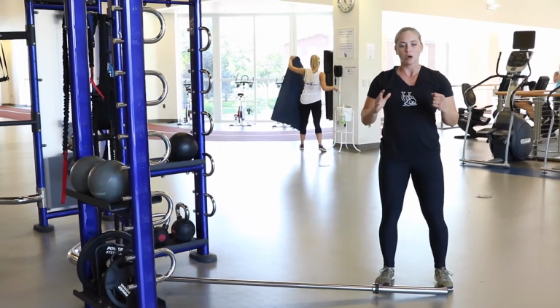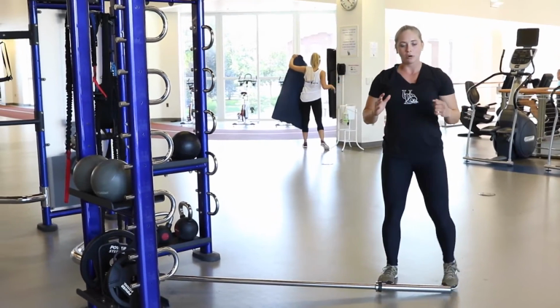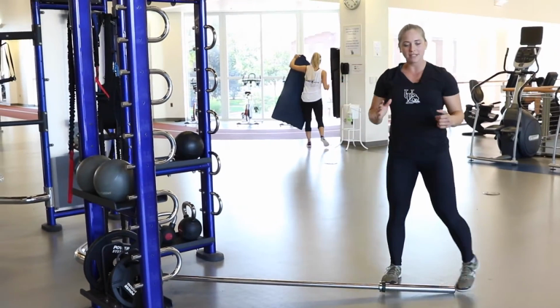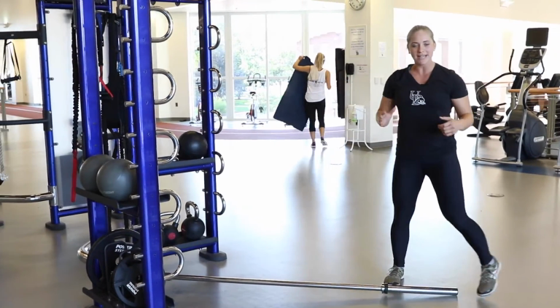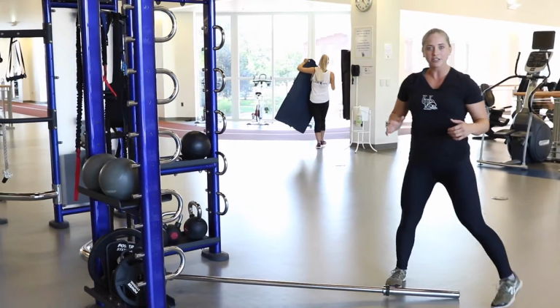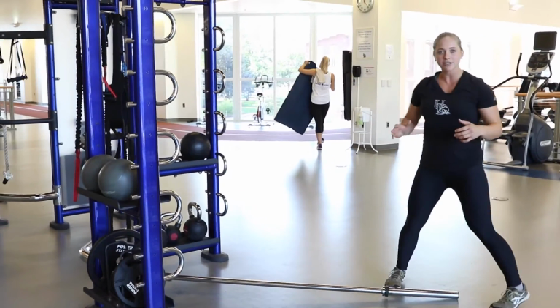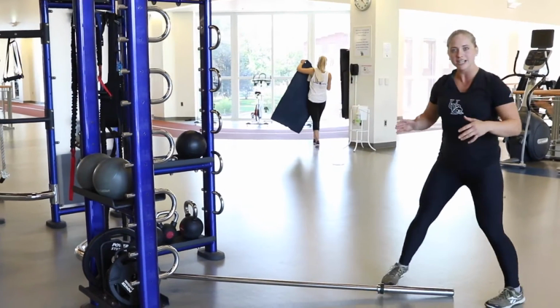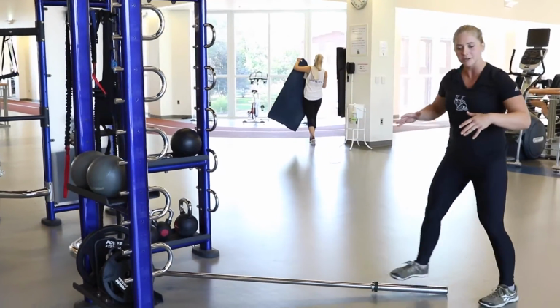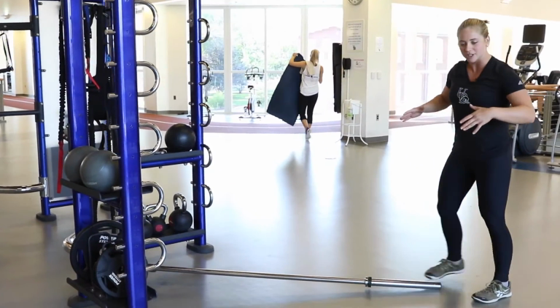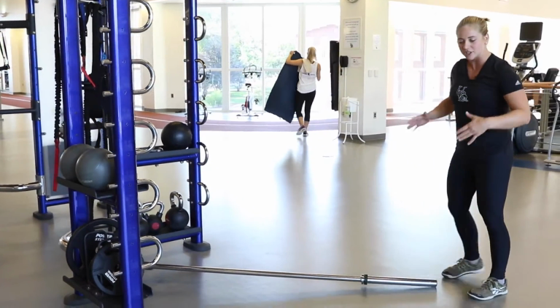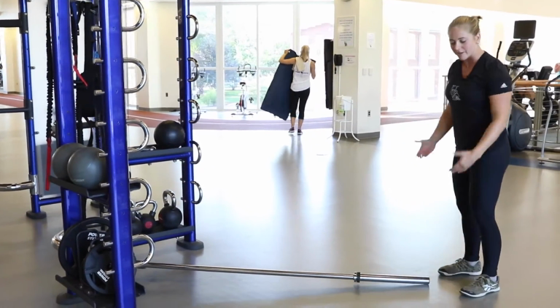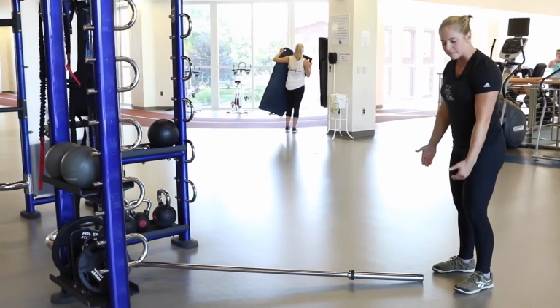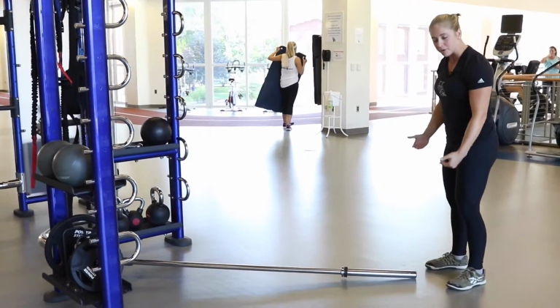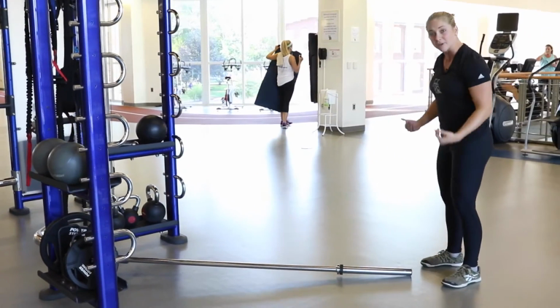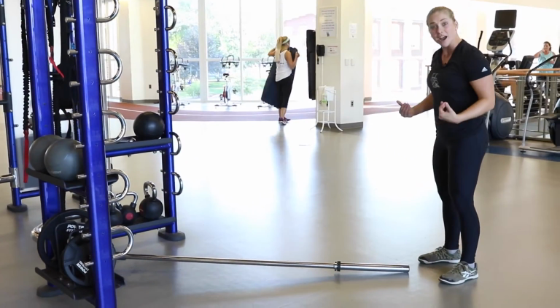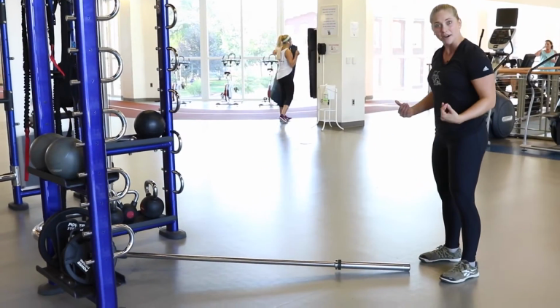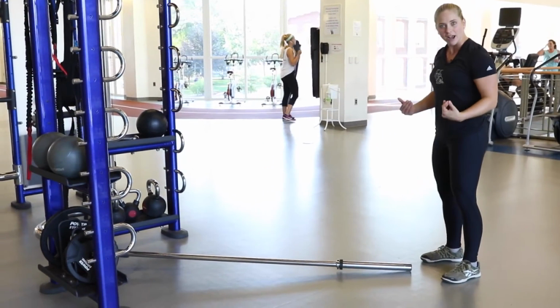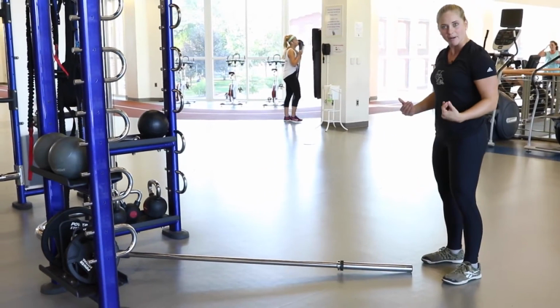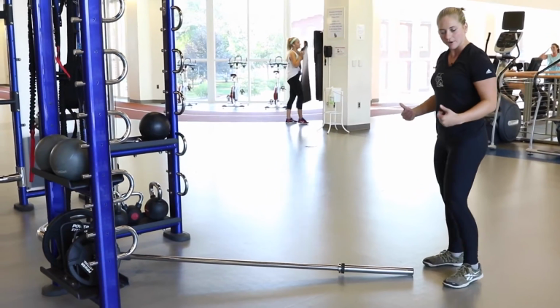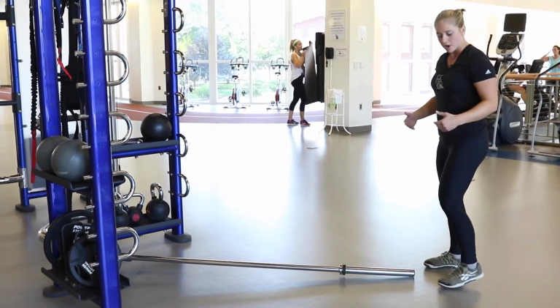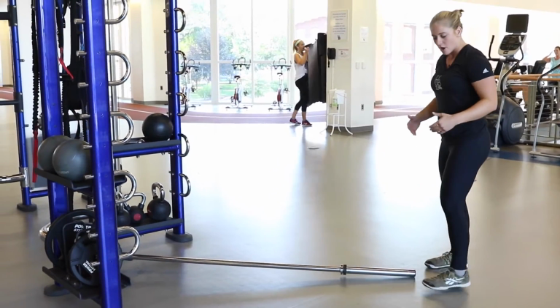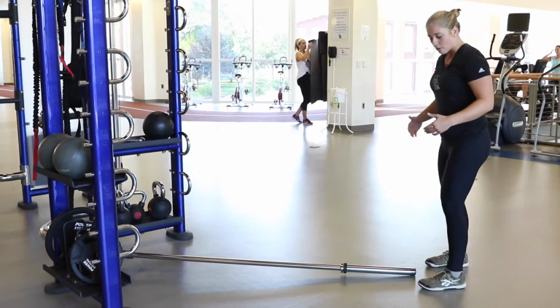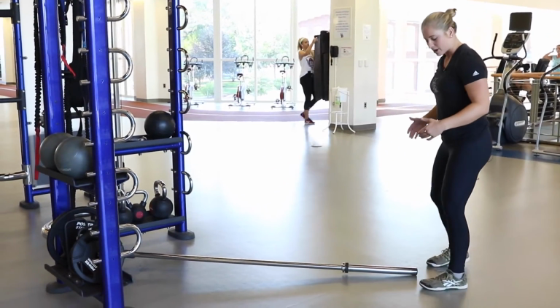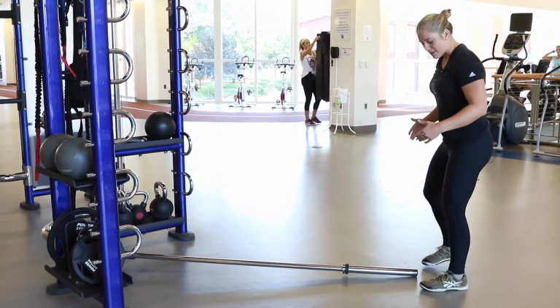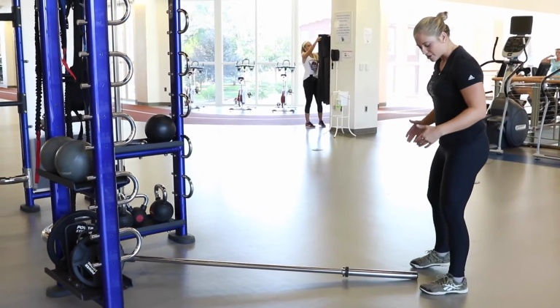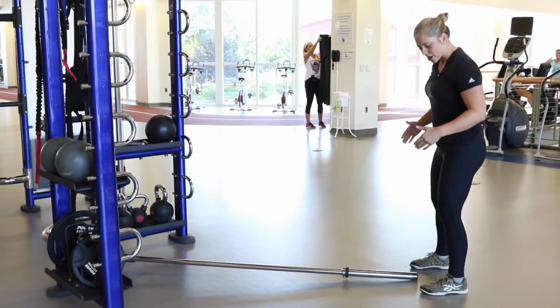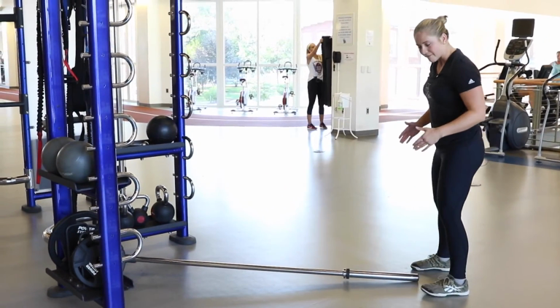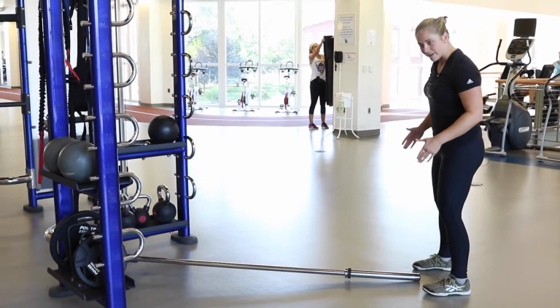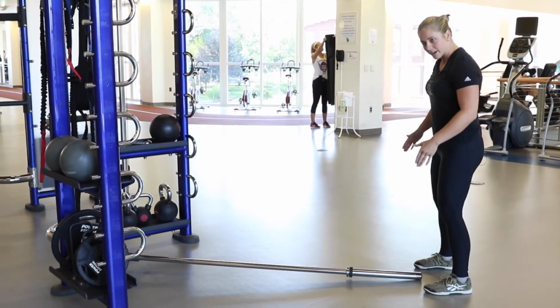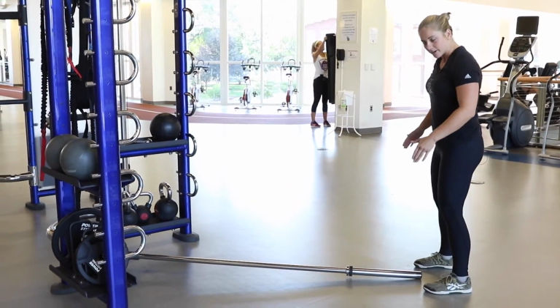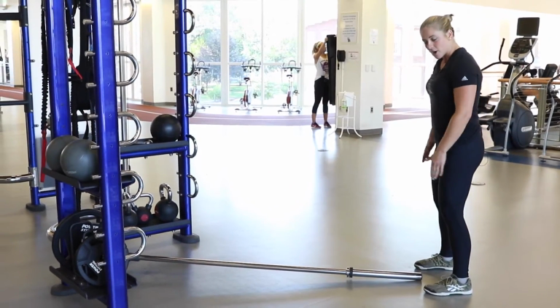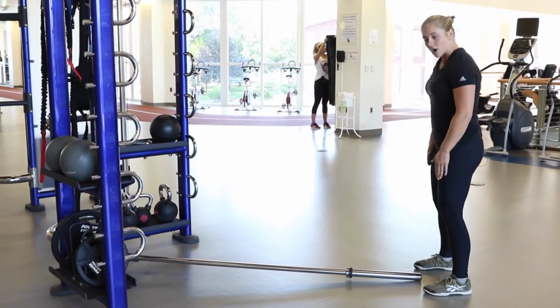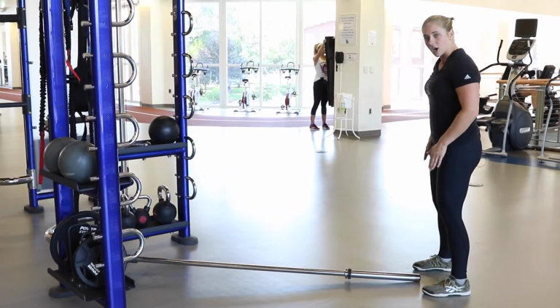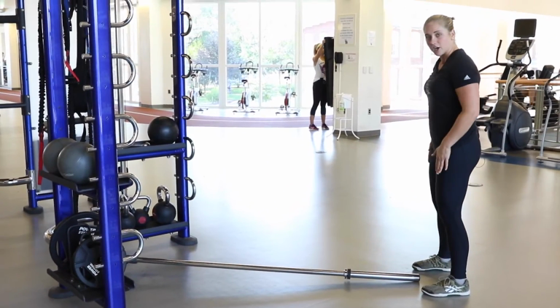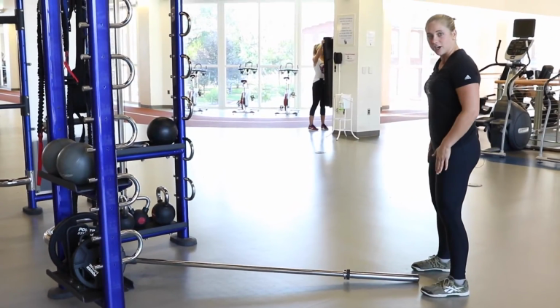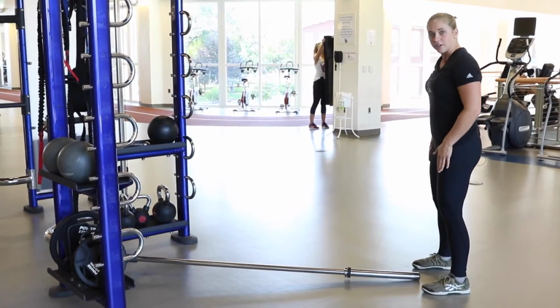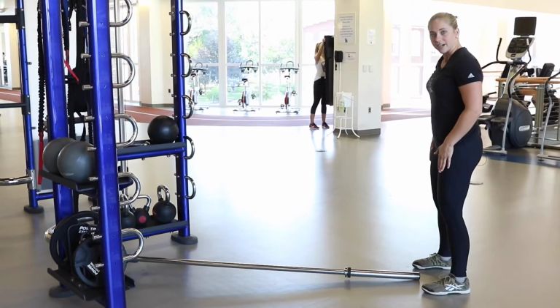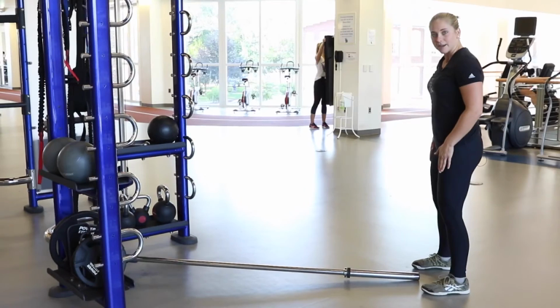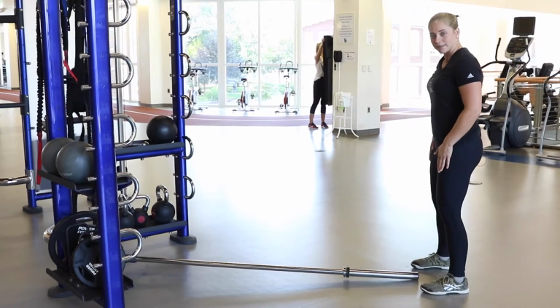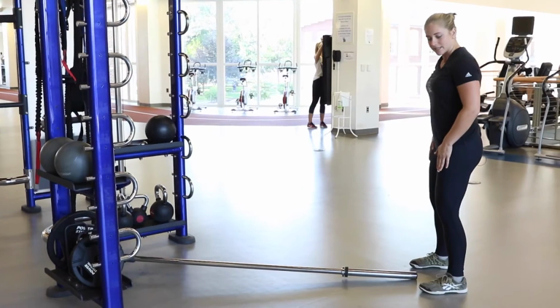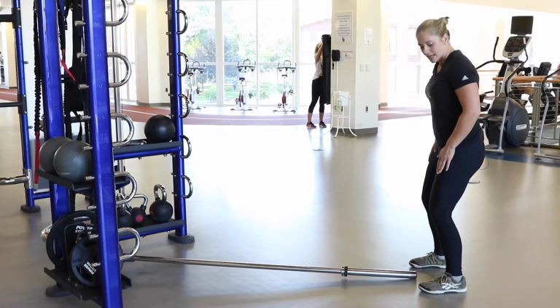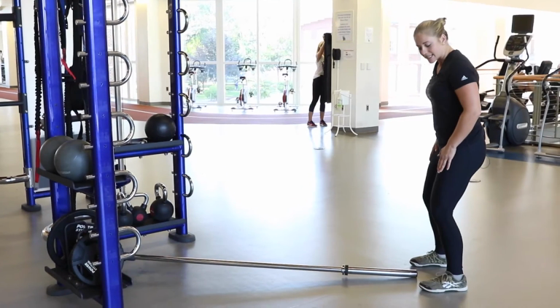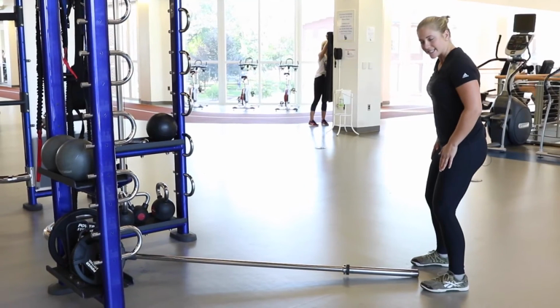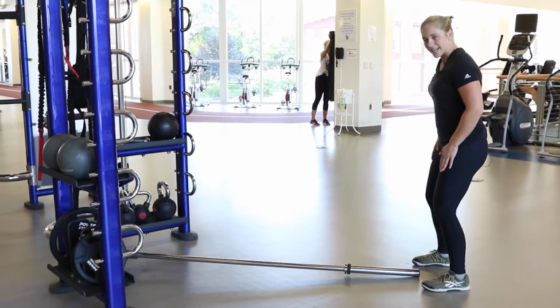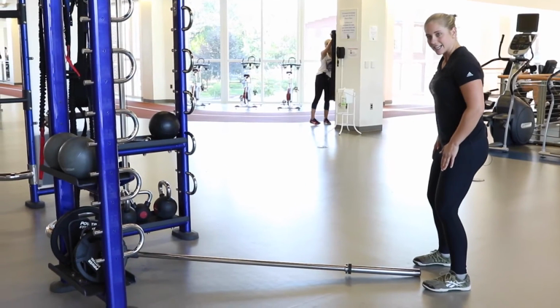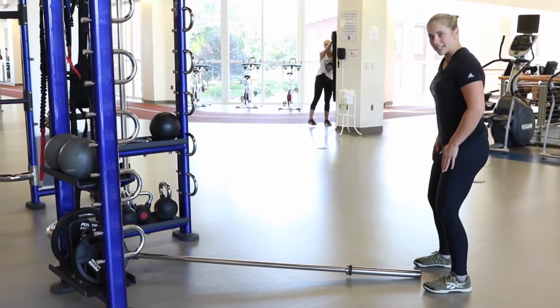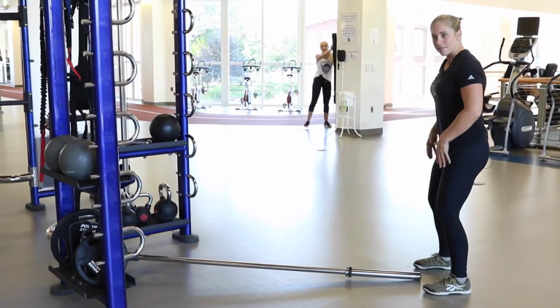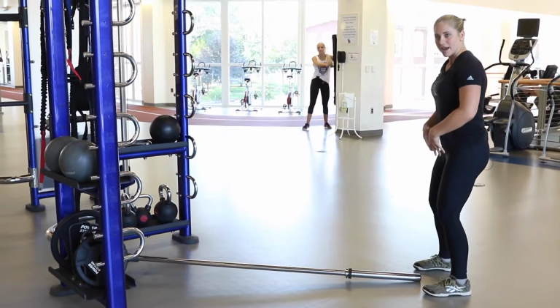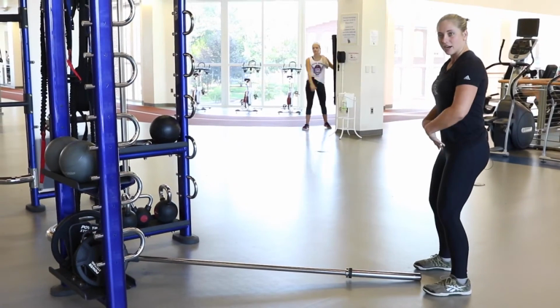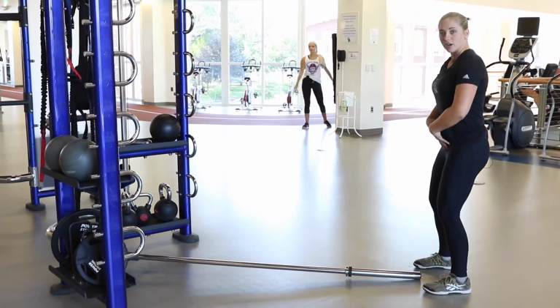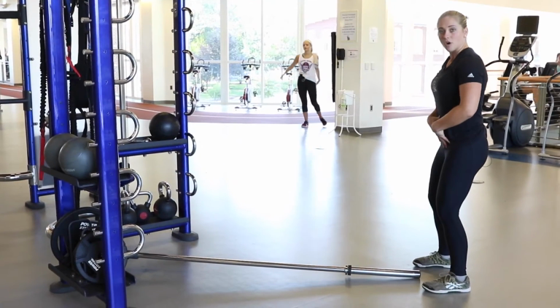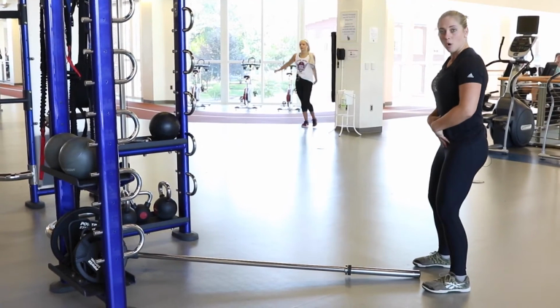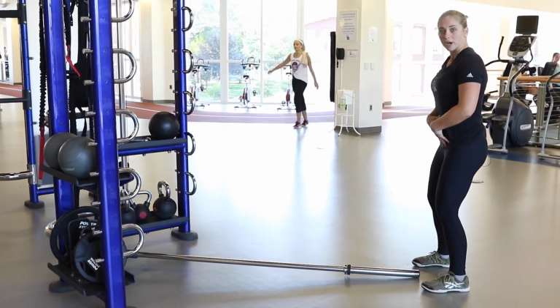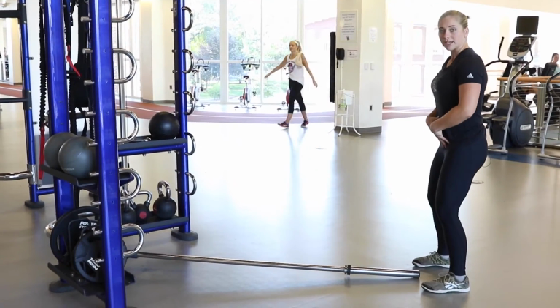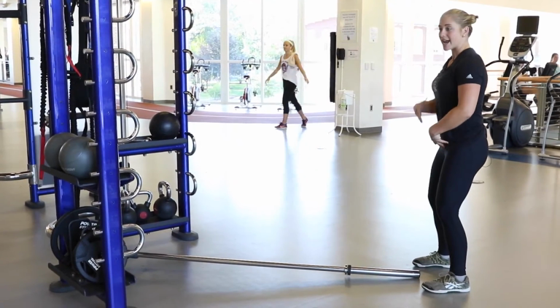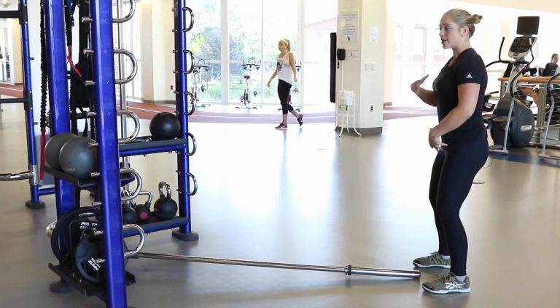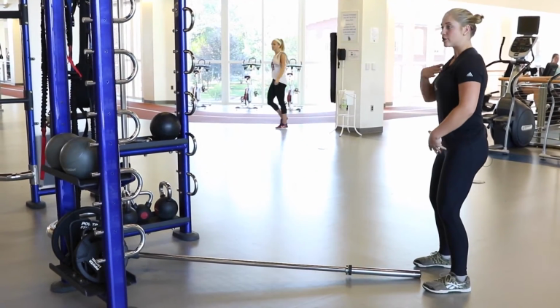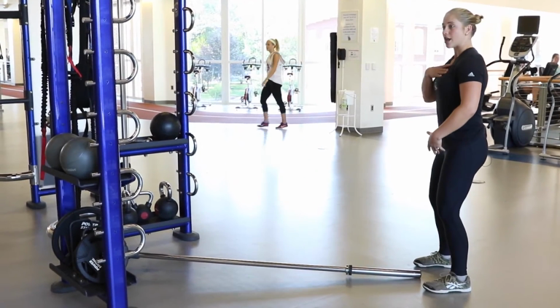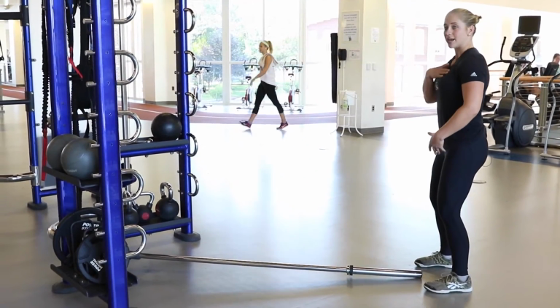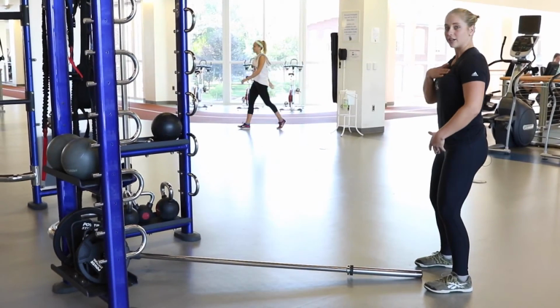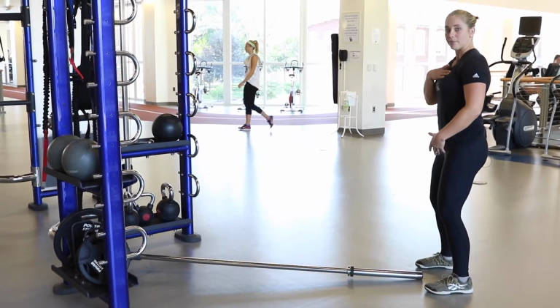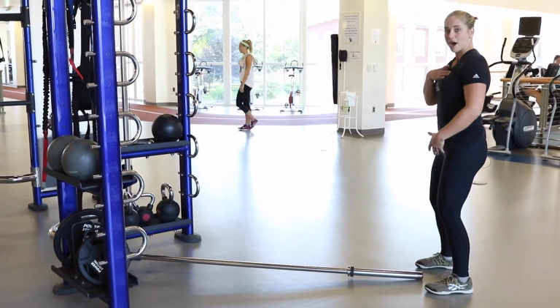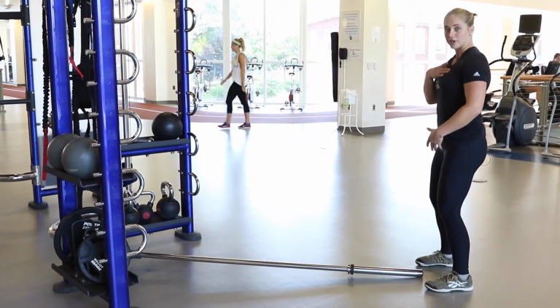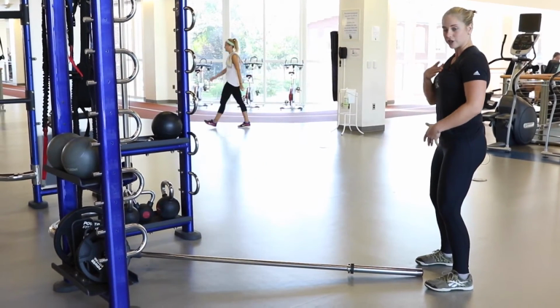With this exercise, we're going to start from the ground up. We're going to make sure our feet are underneath our hips, slight knee bend, core engaged, and good posture.